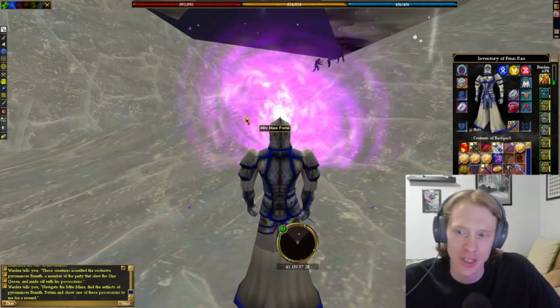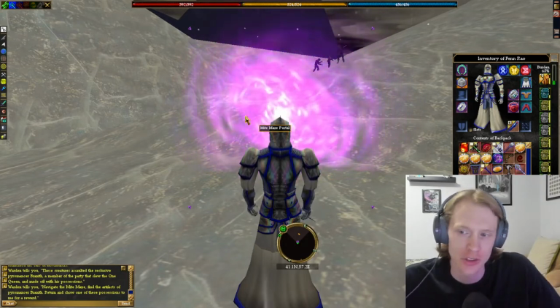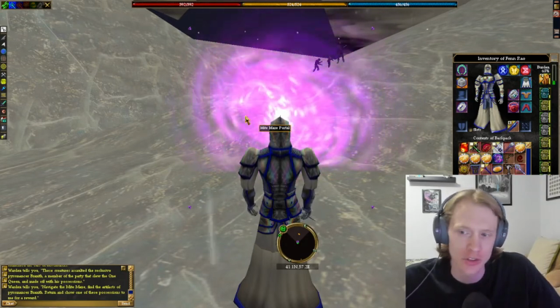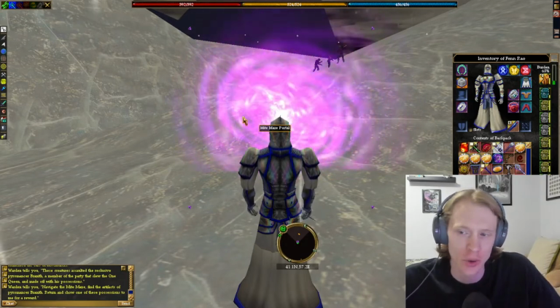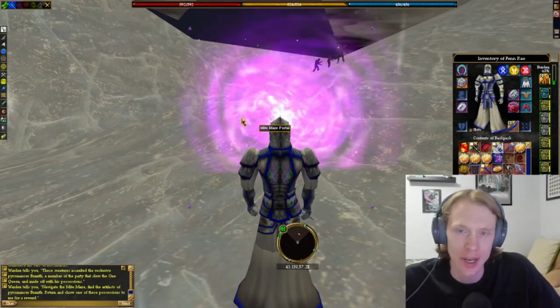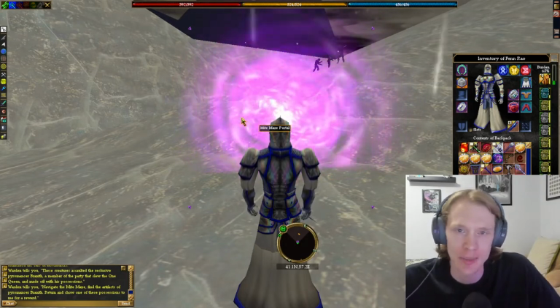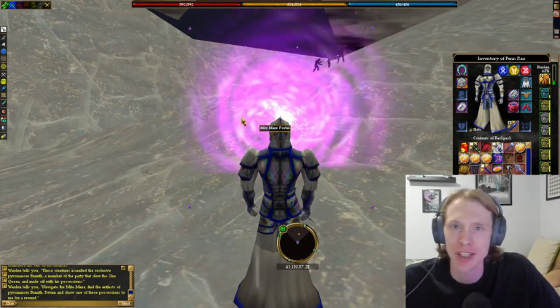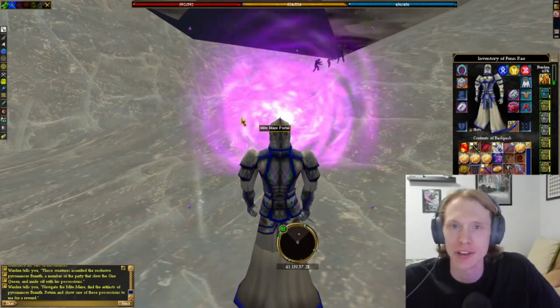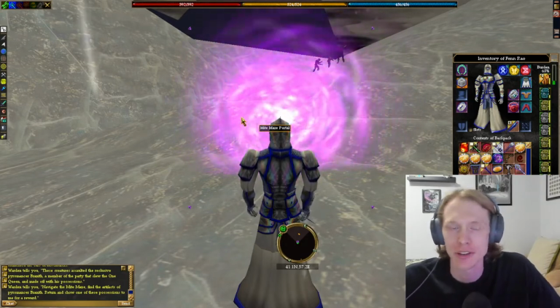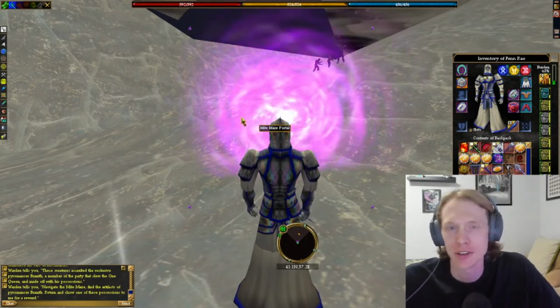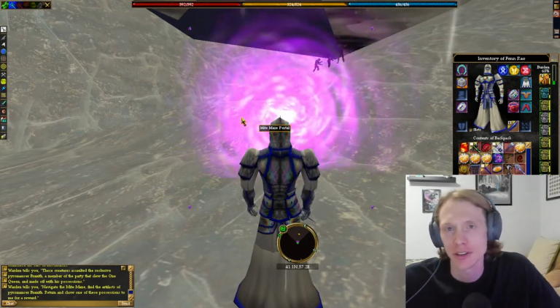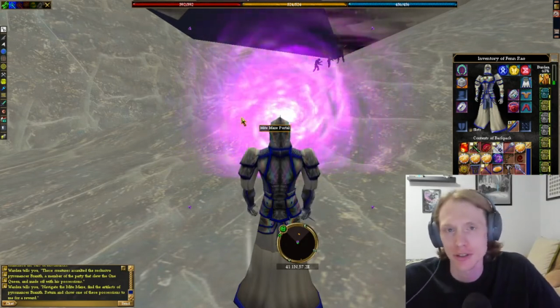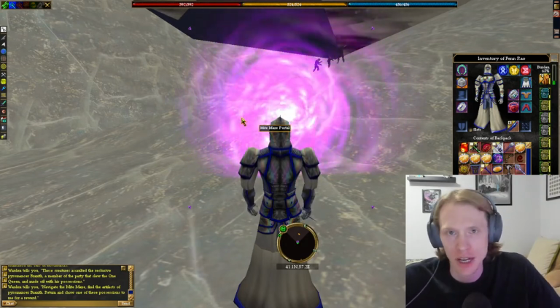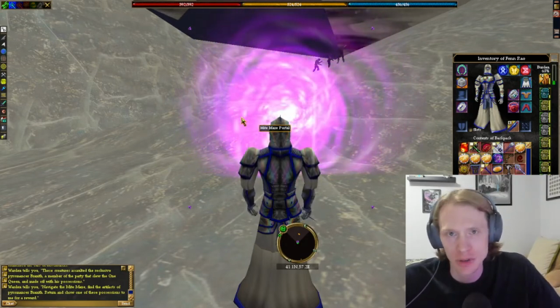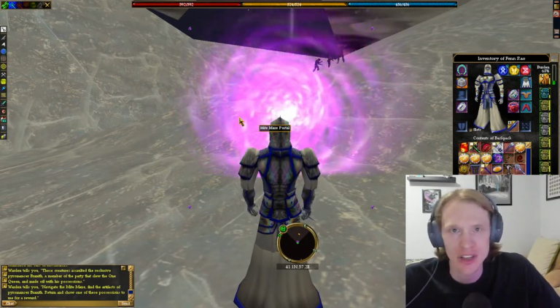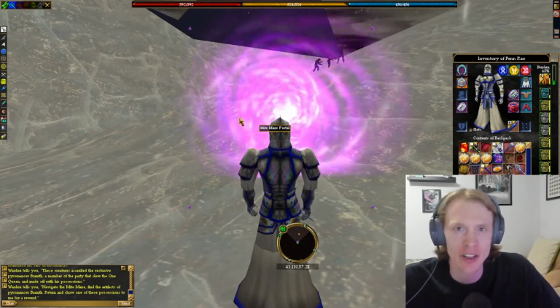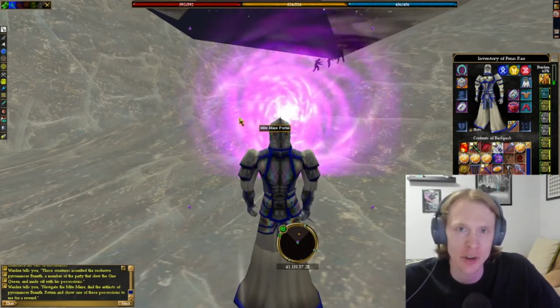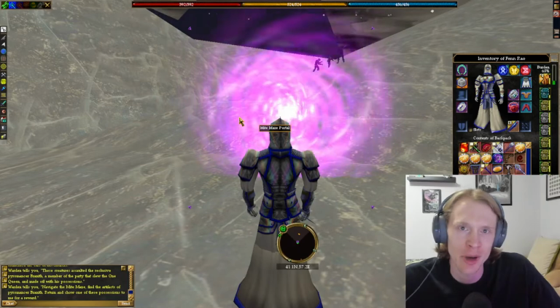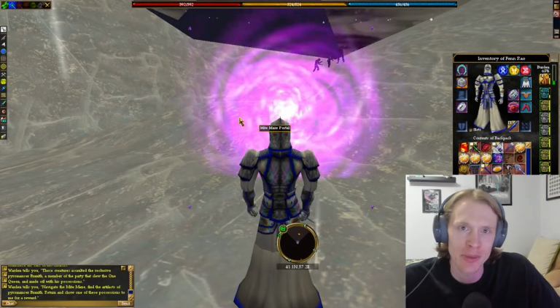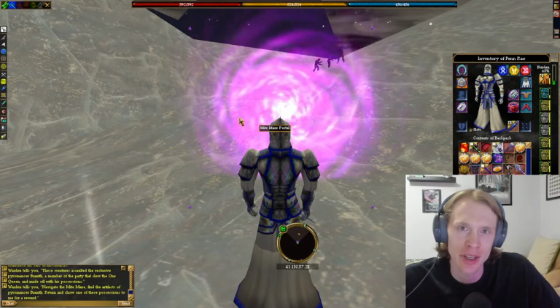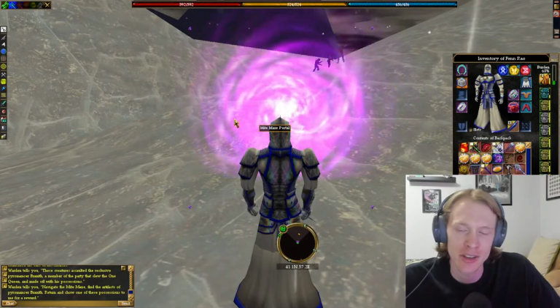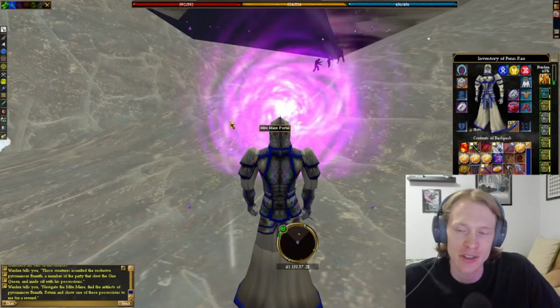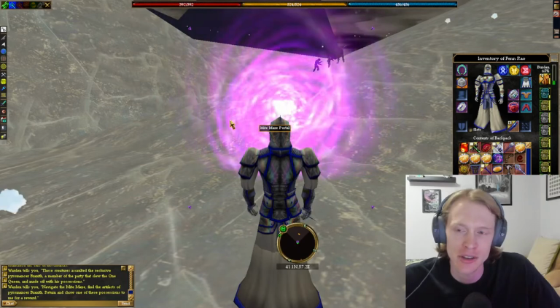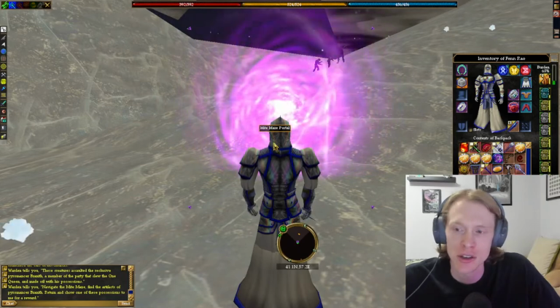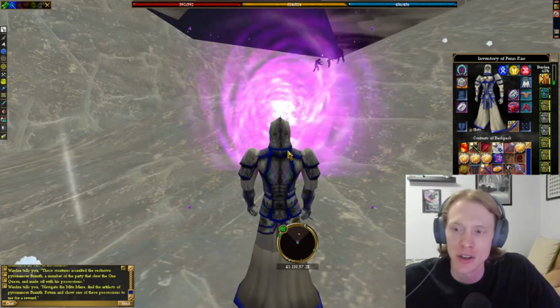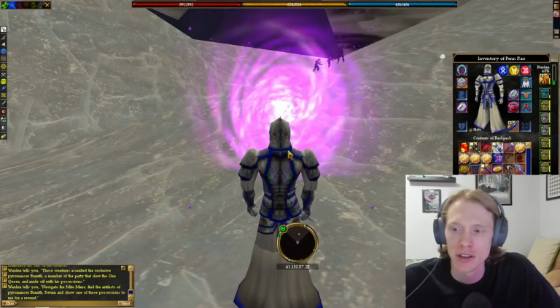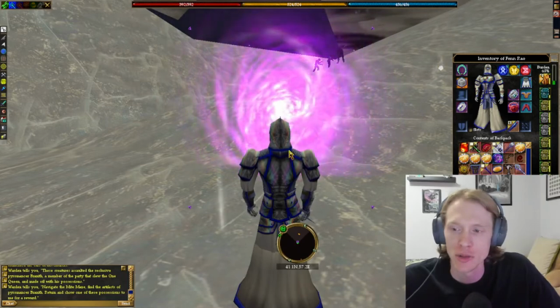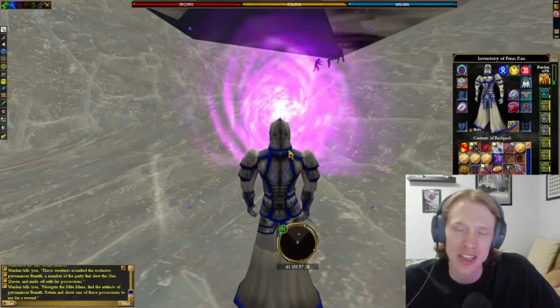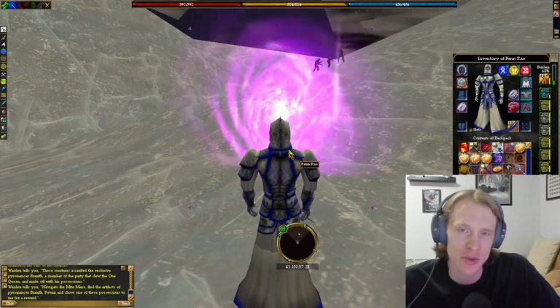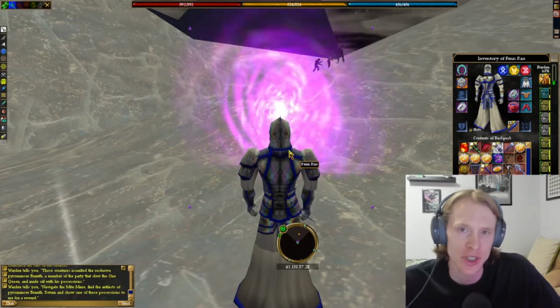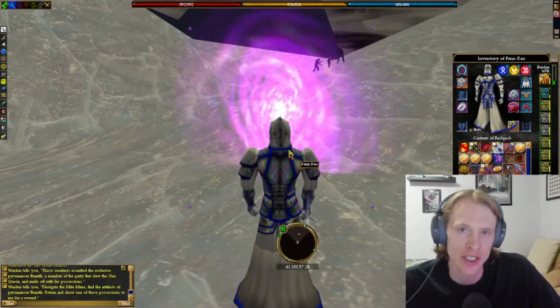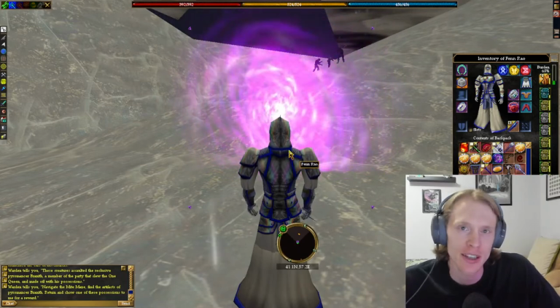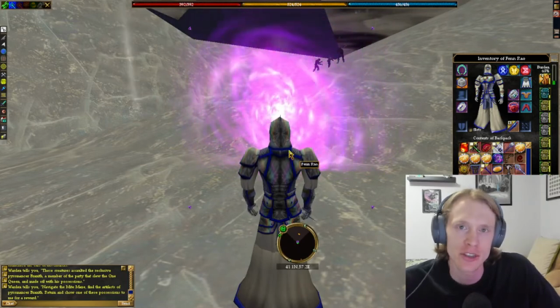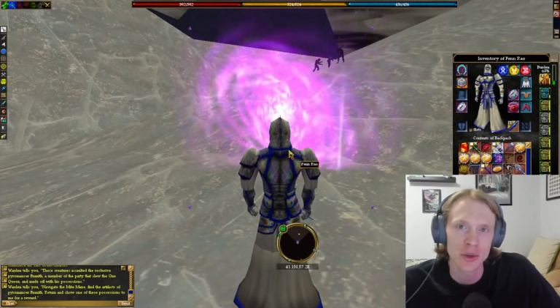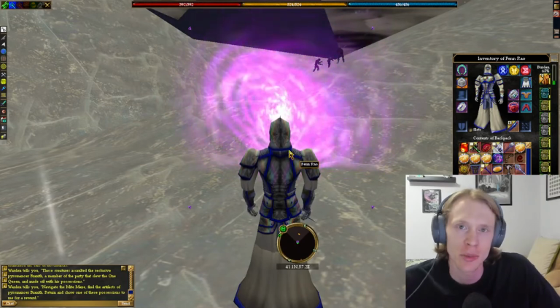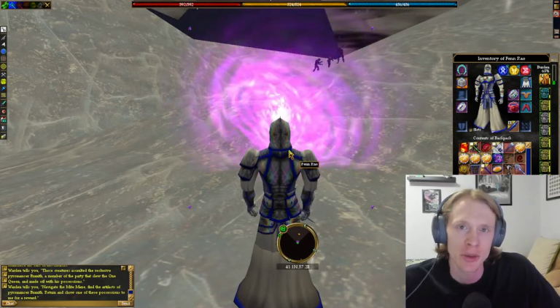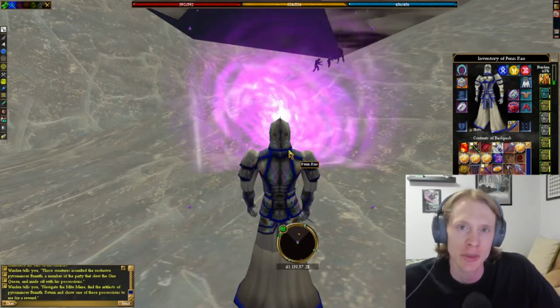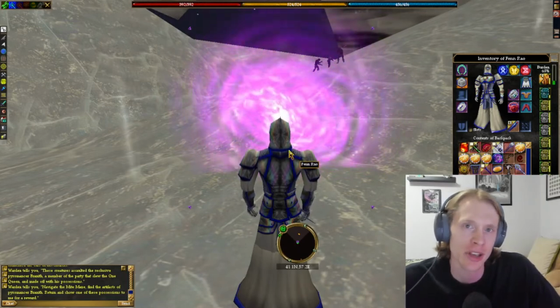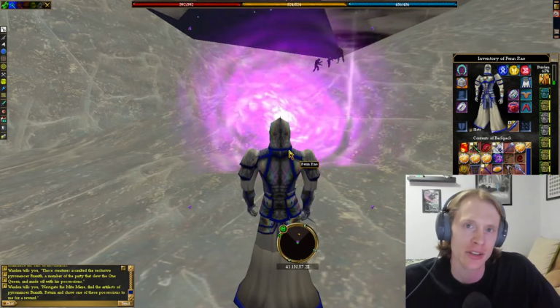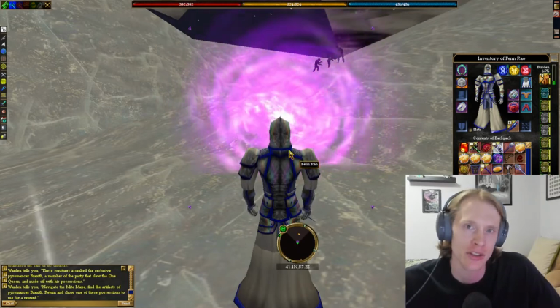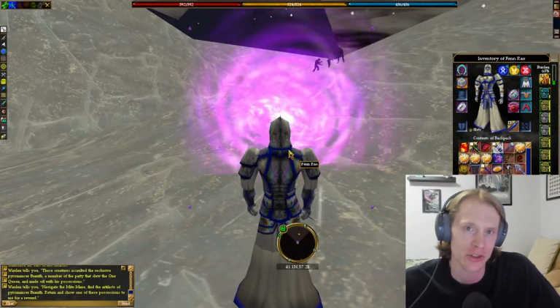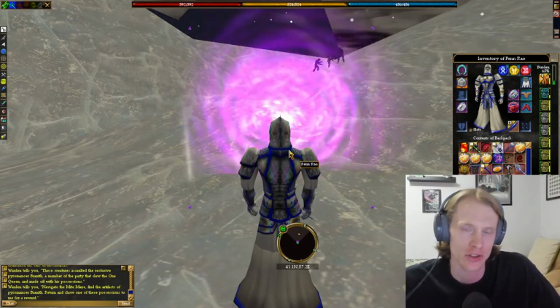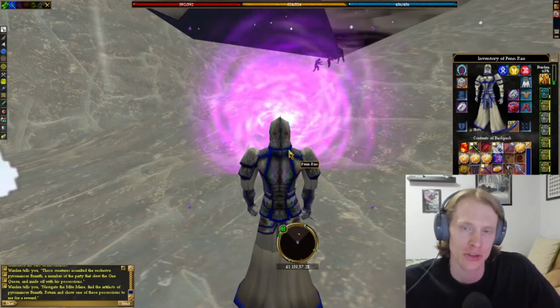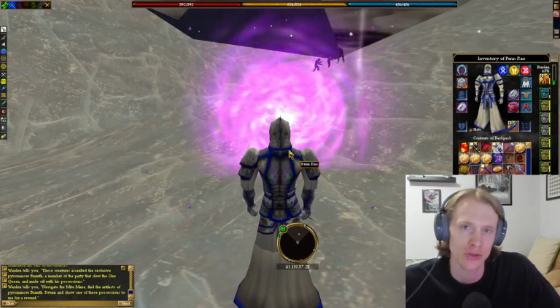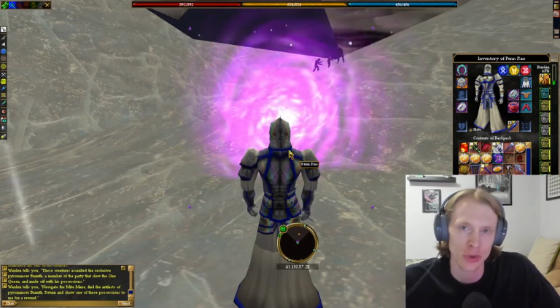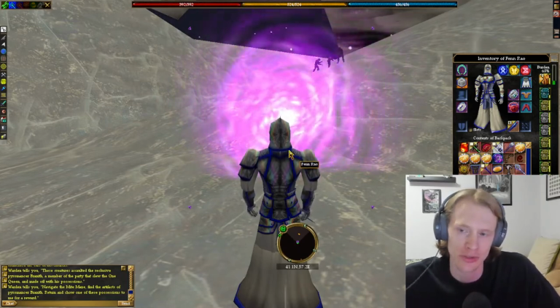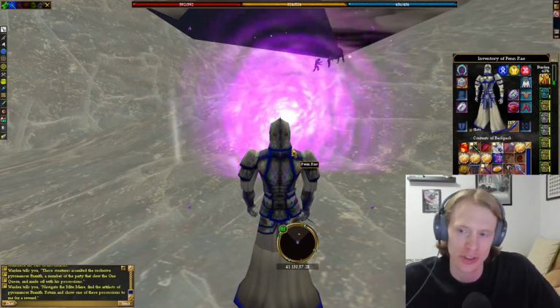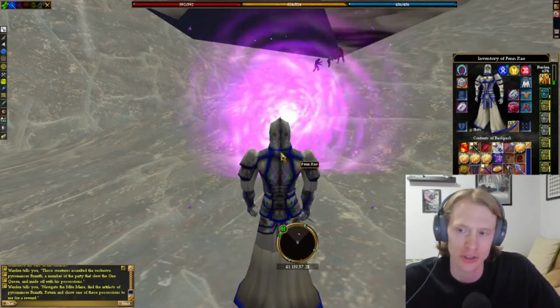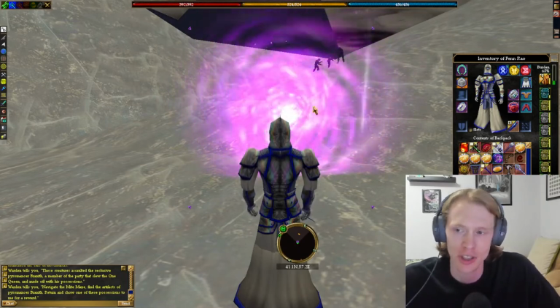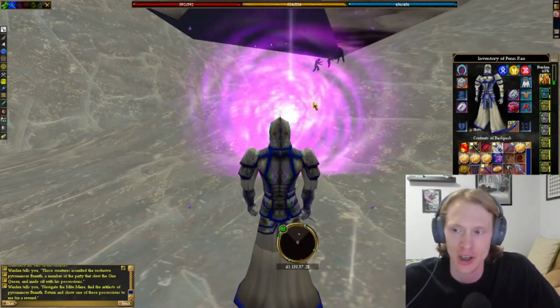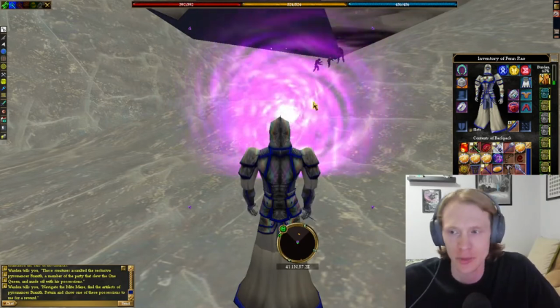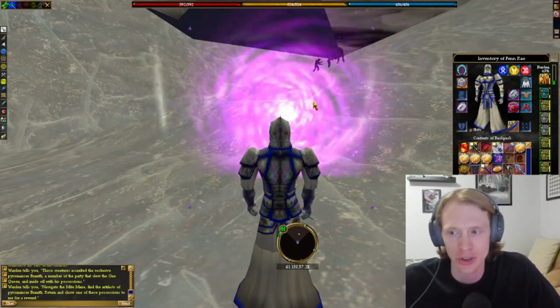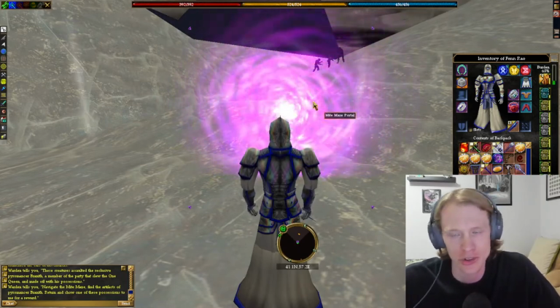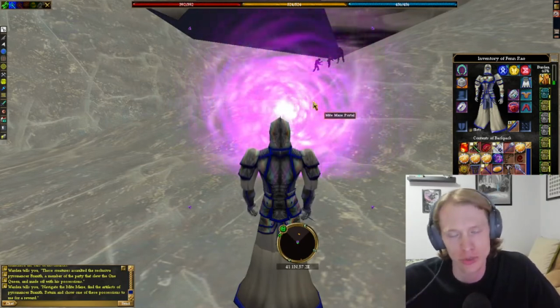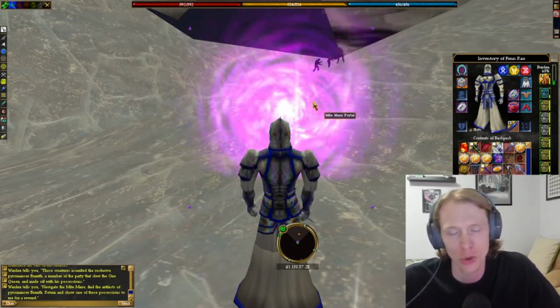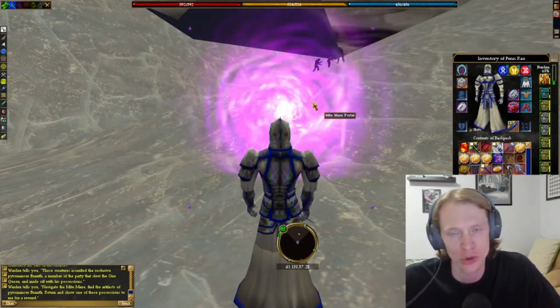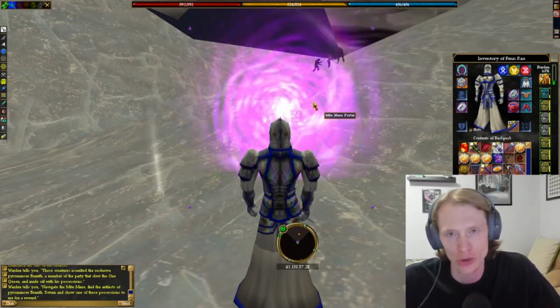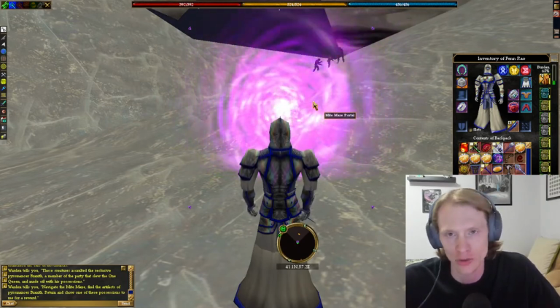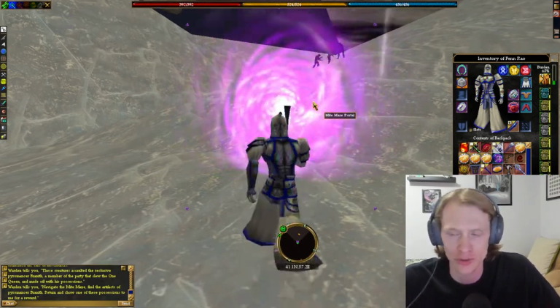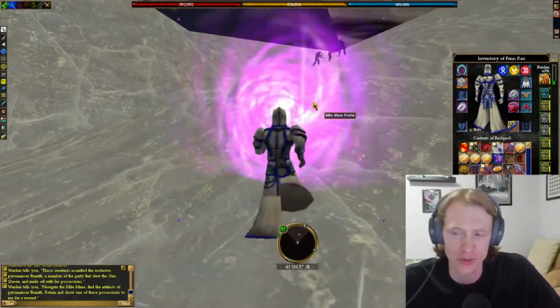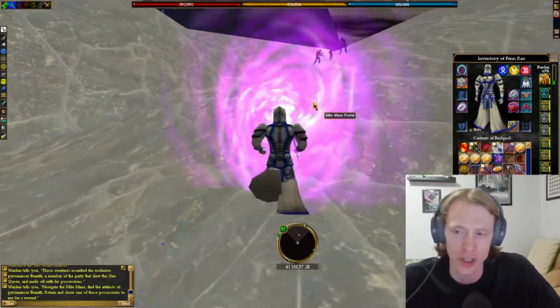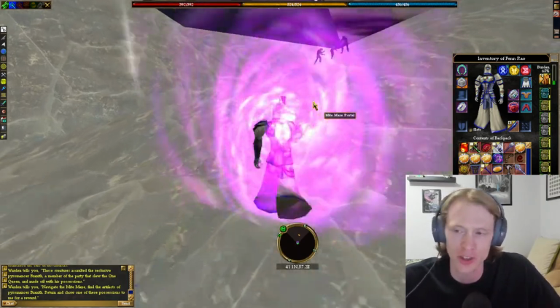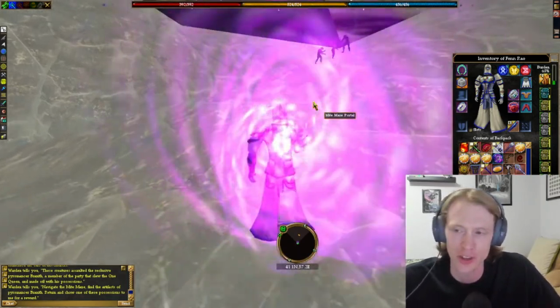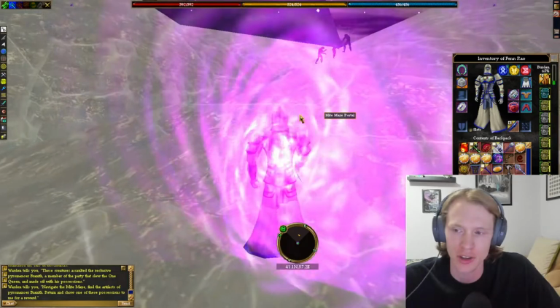I am here outside of the Might Maze. The best way to get to the Might Maze is just through the Facility Hub — there's a portal right there.